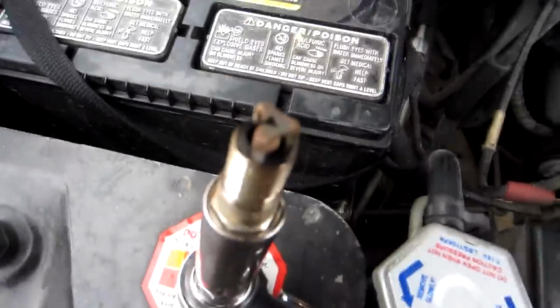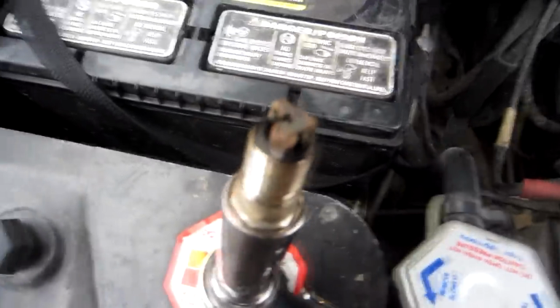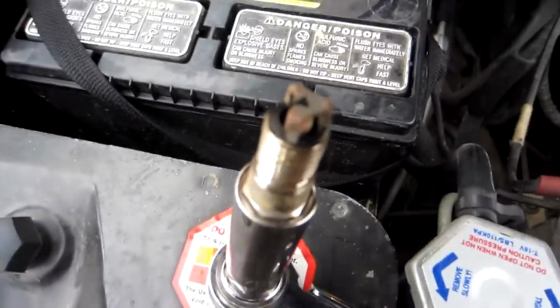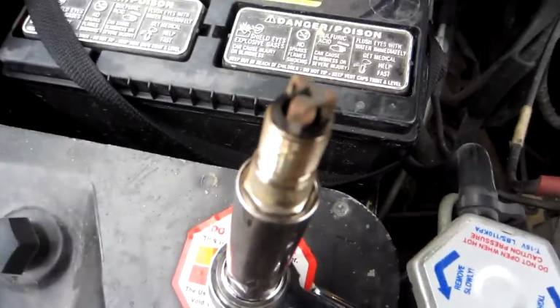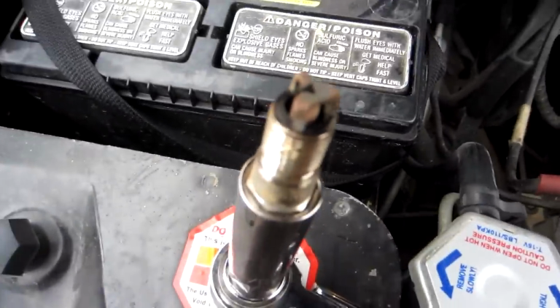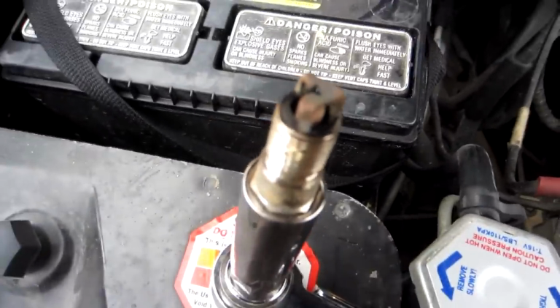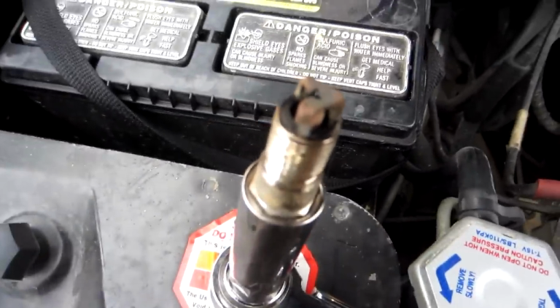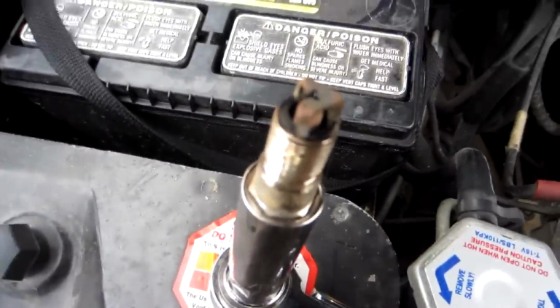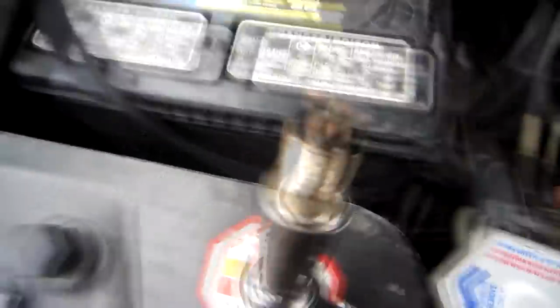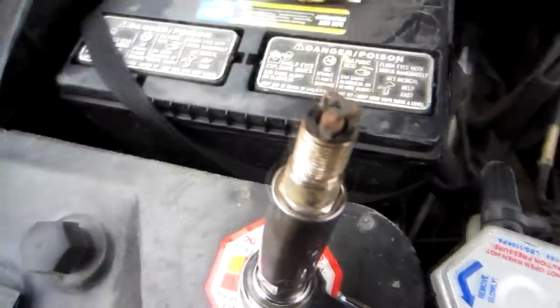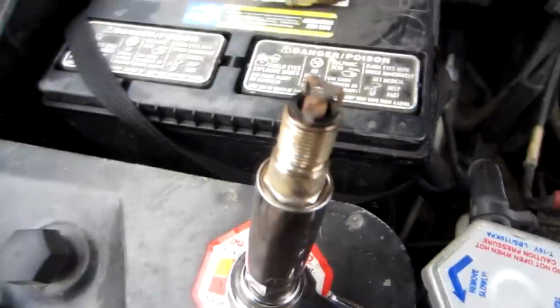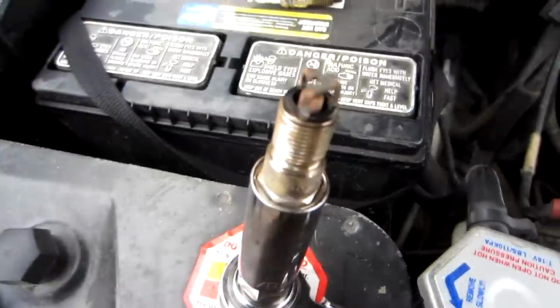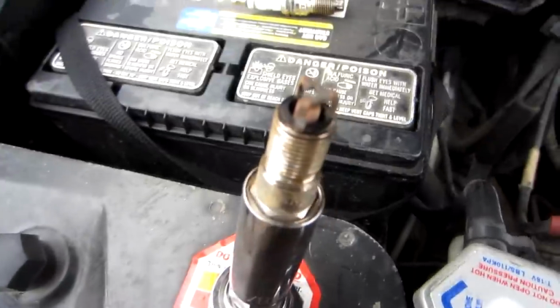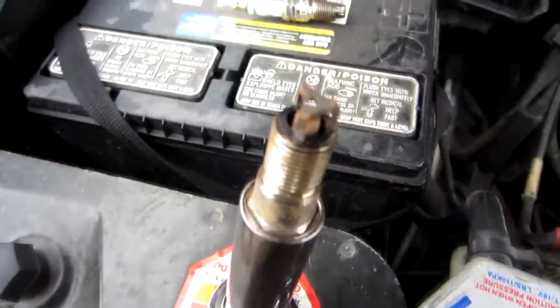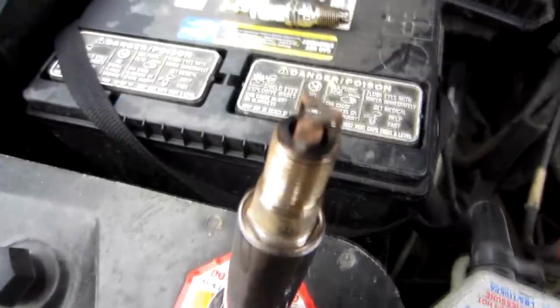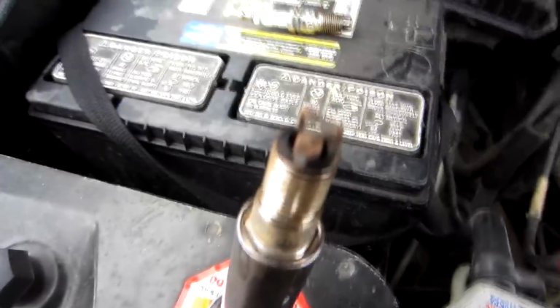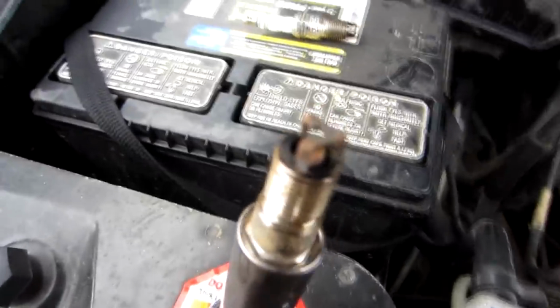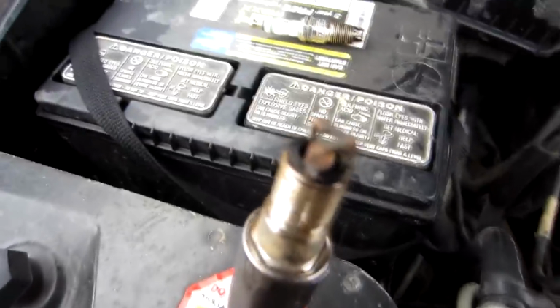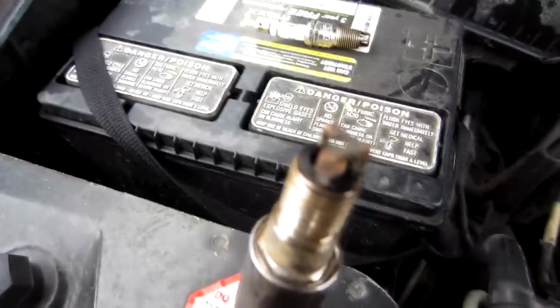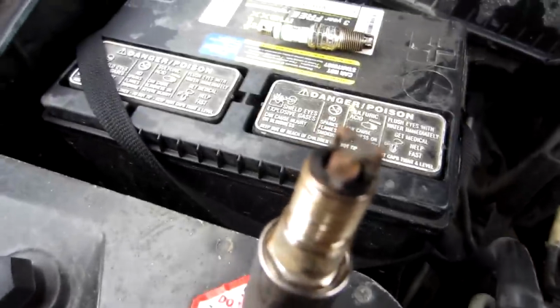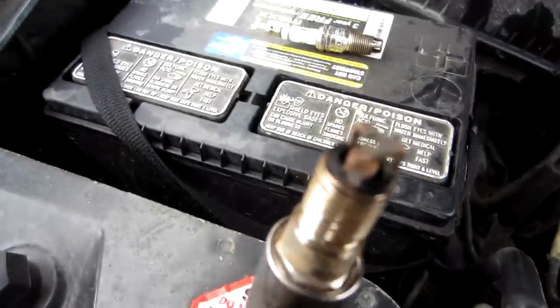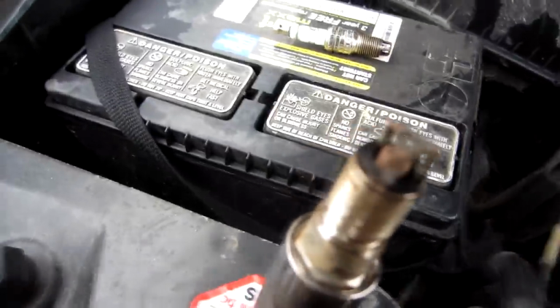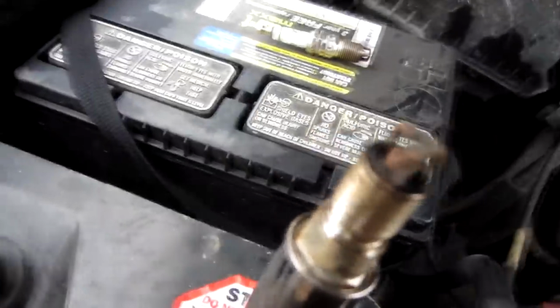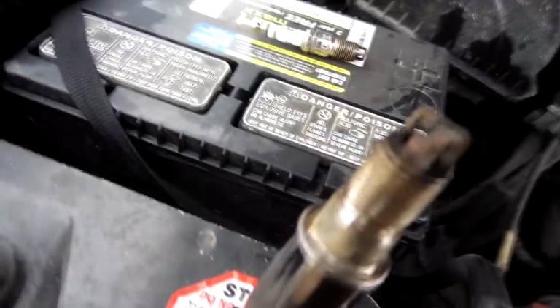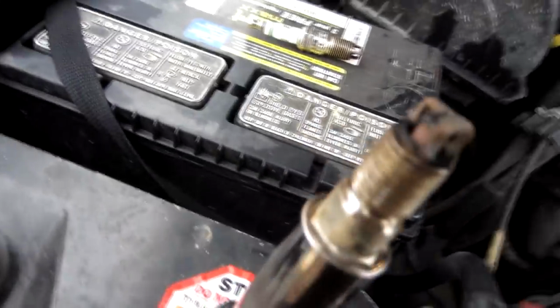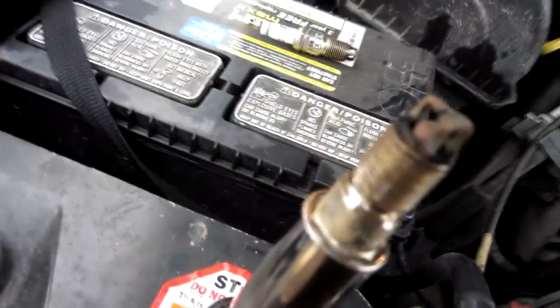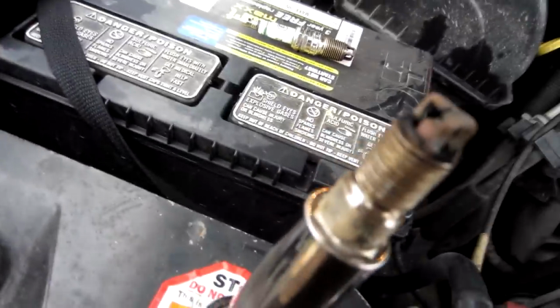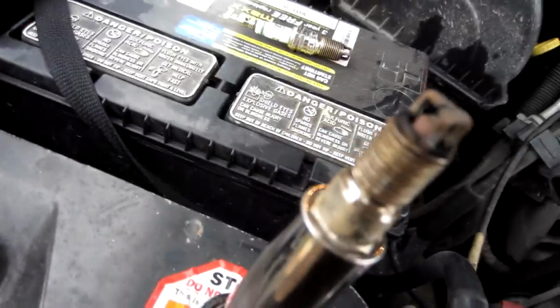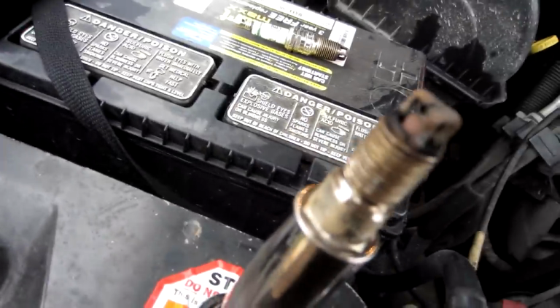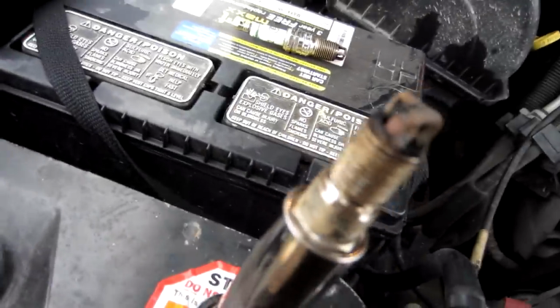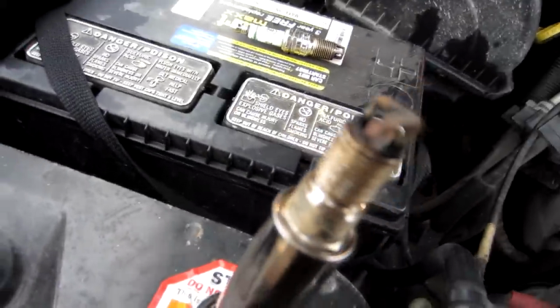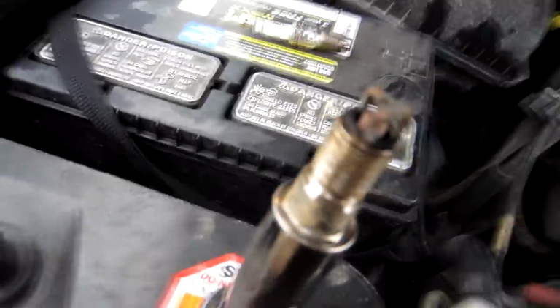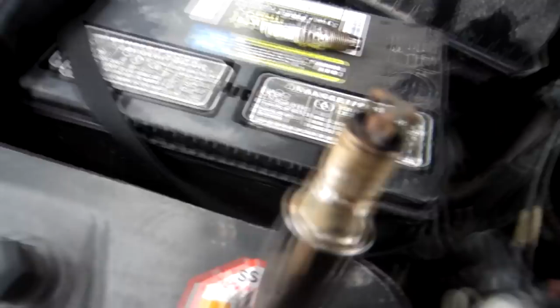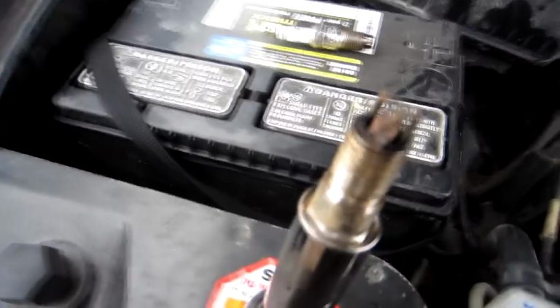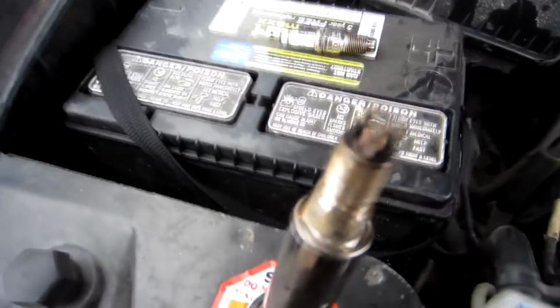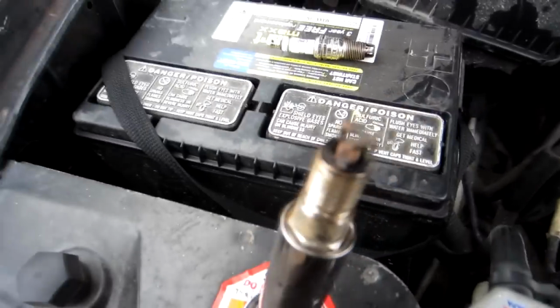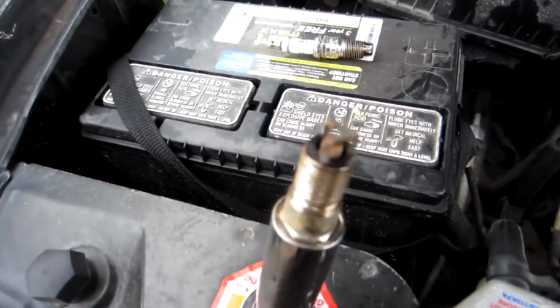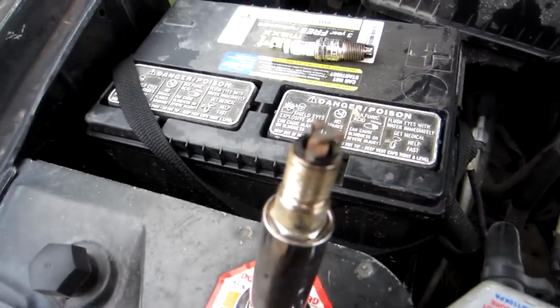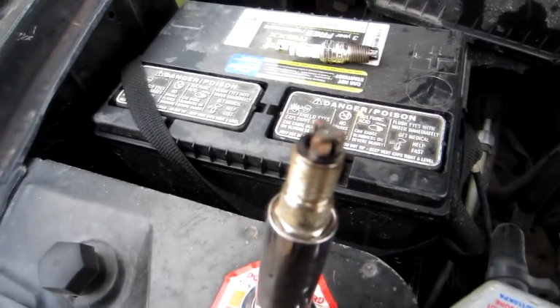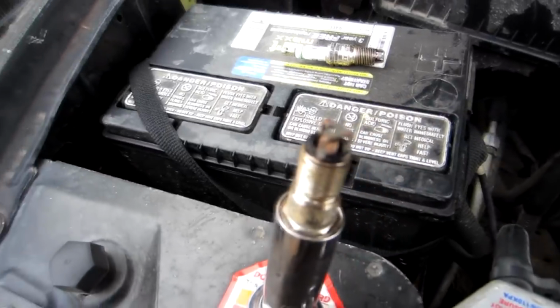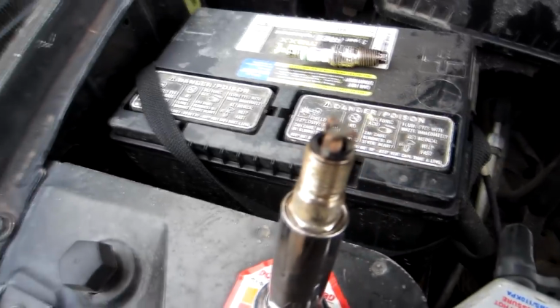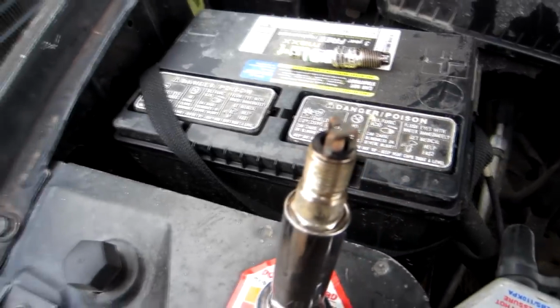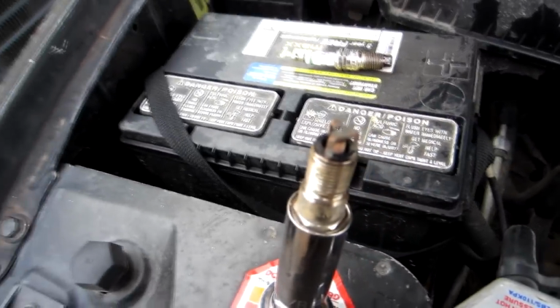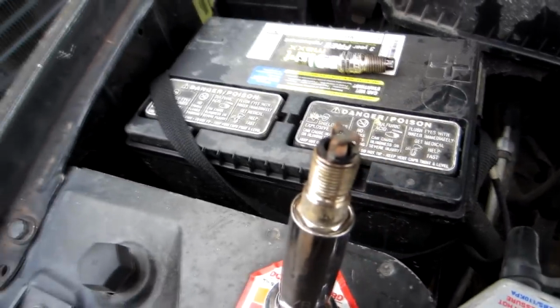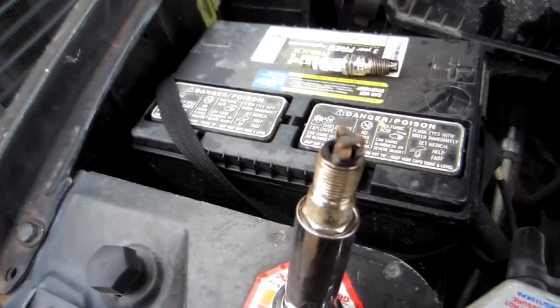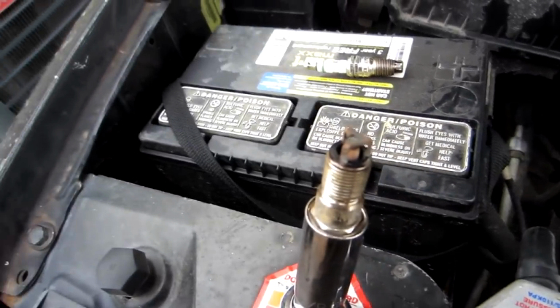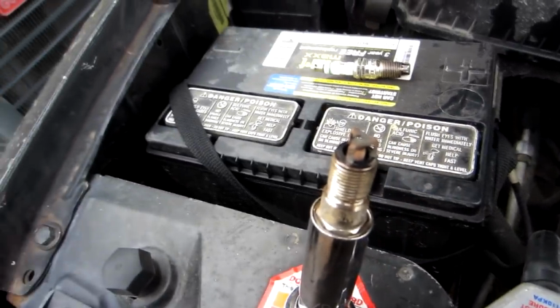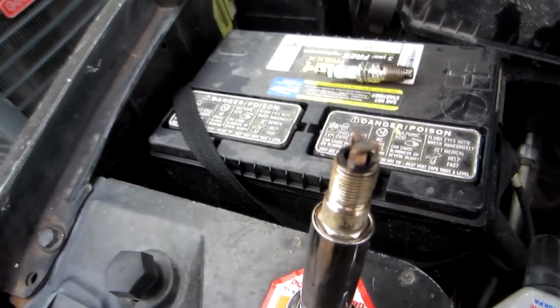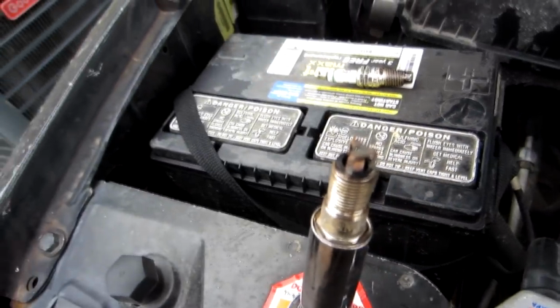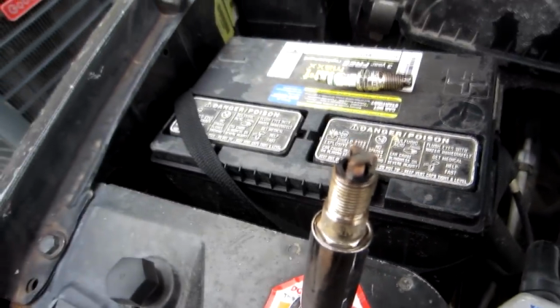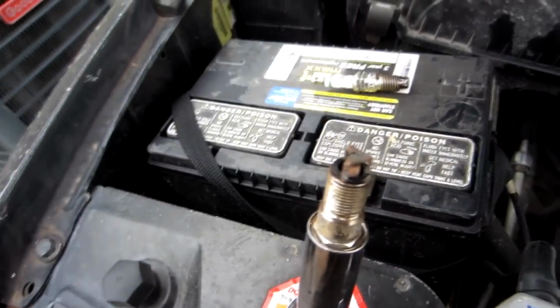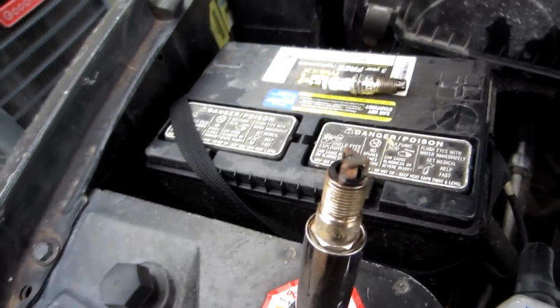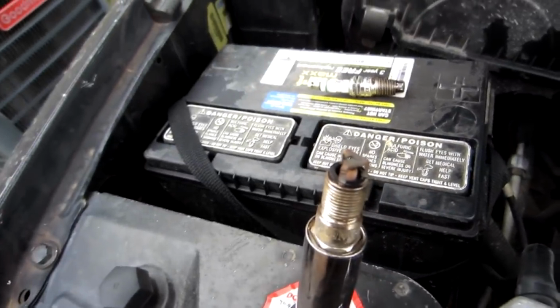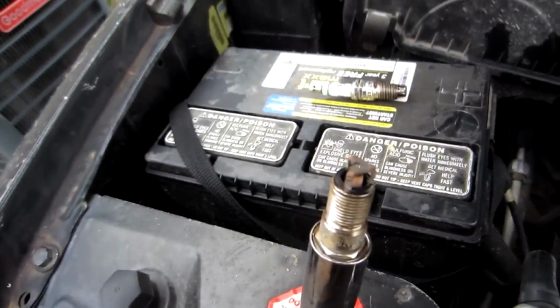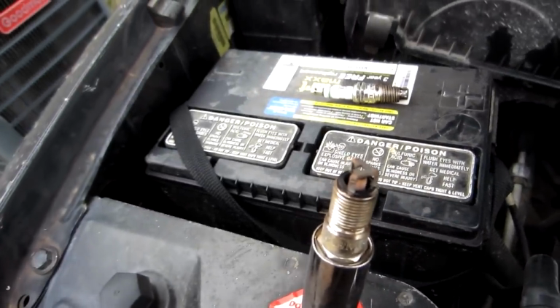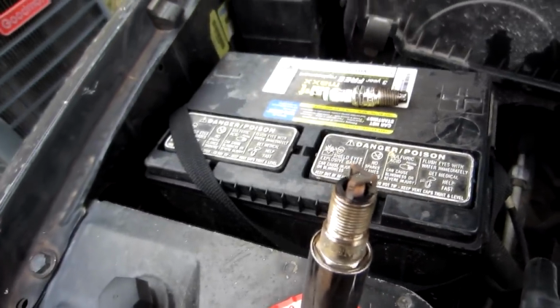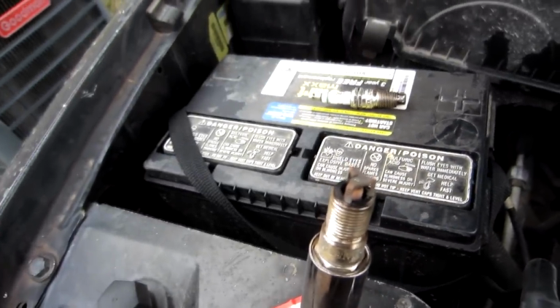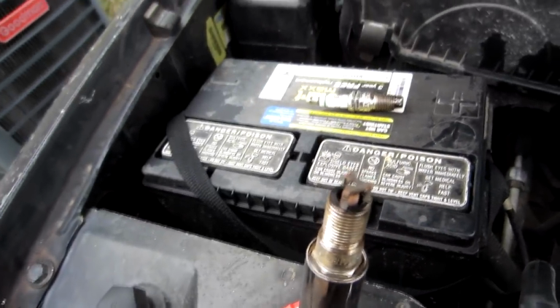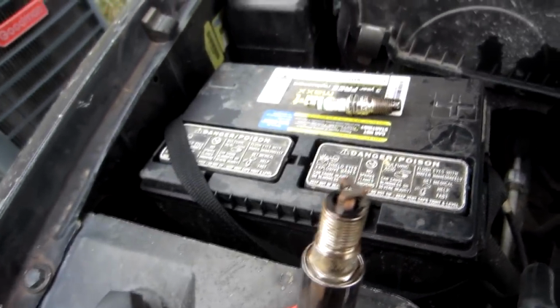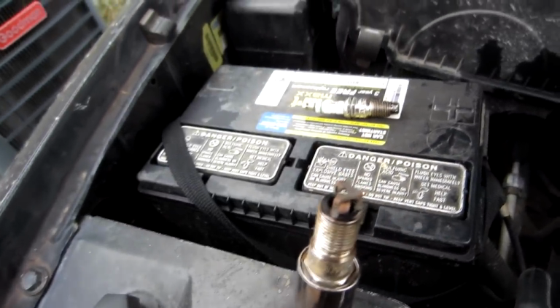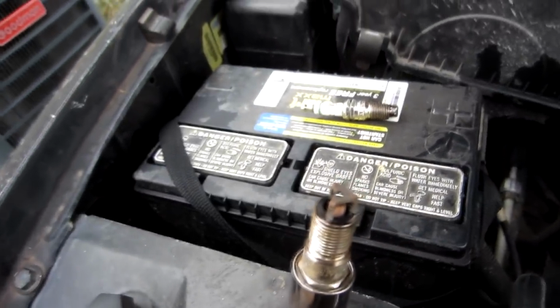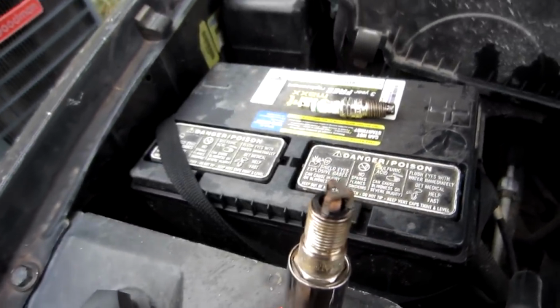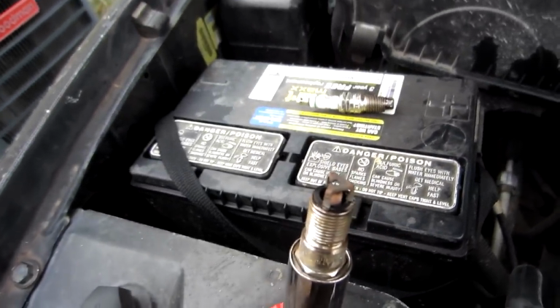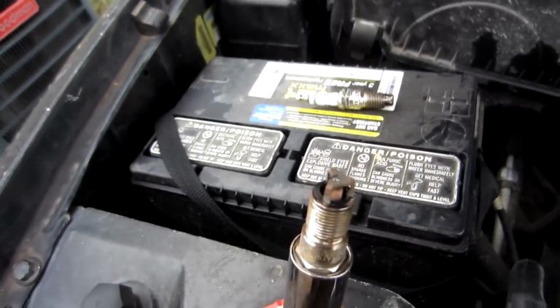That's the number three plug and it's burnt to a crisp. So I think it's just time to put a whole new set in there.